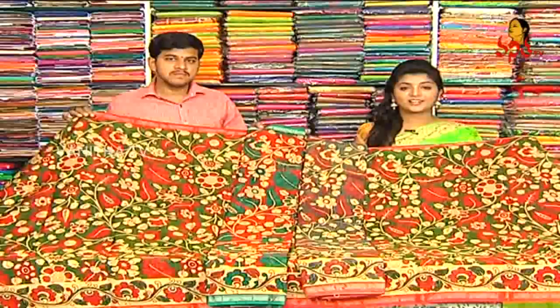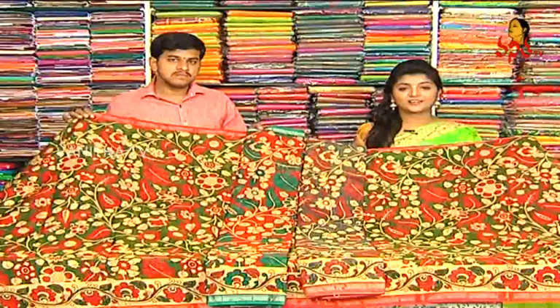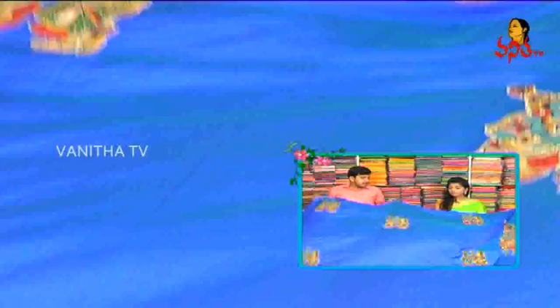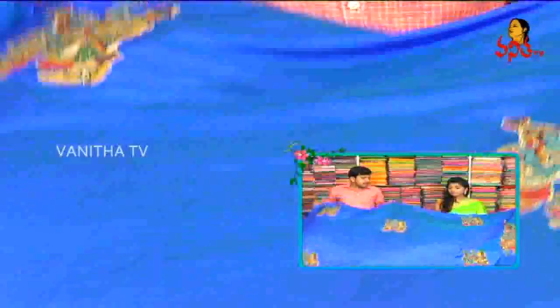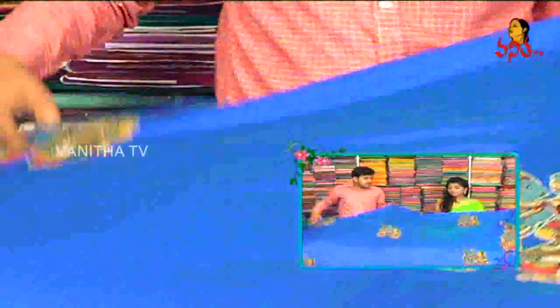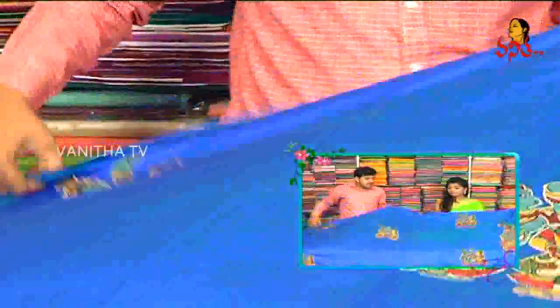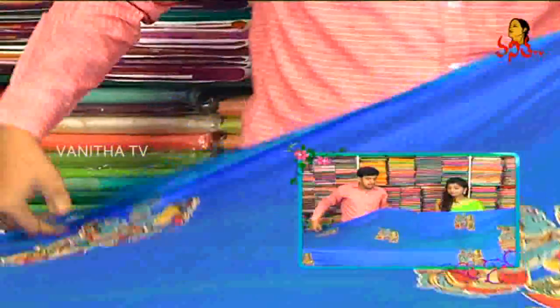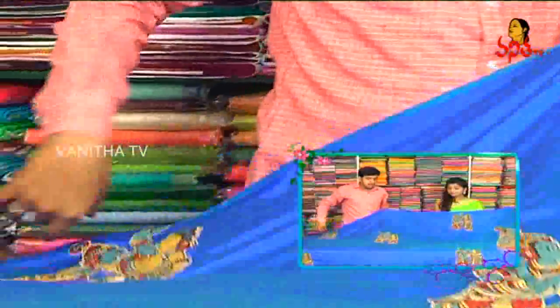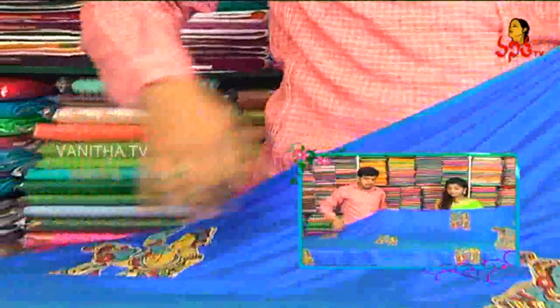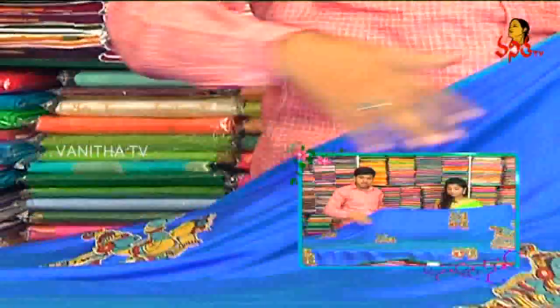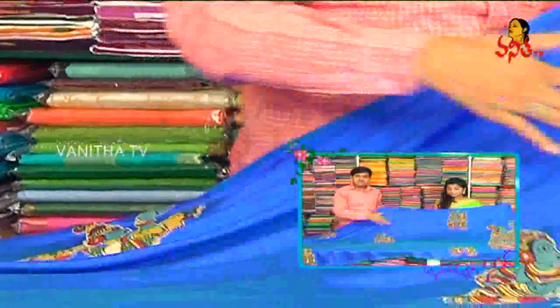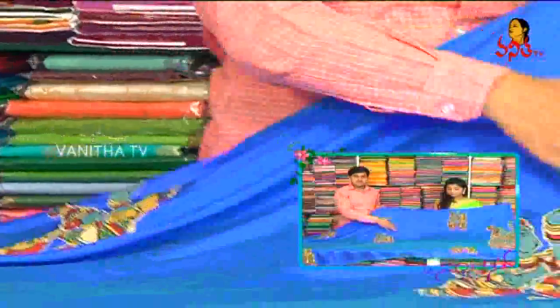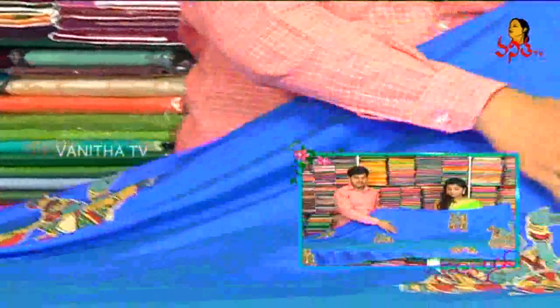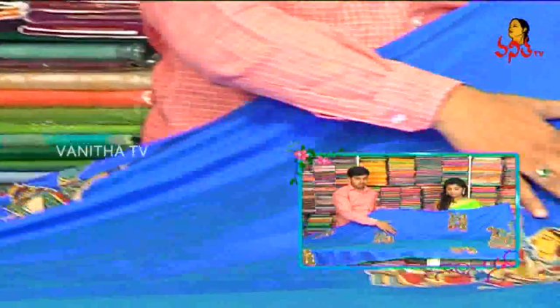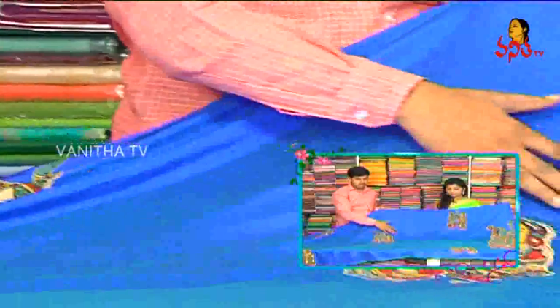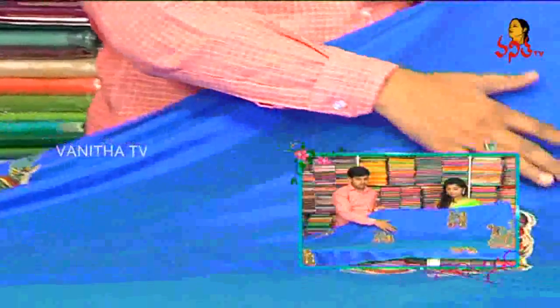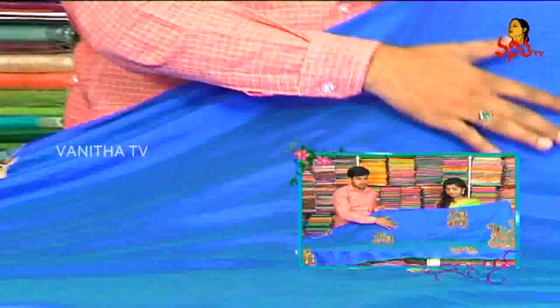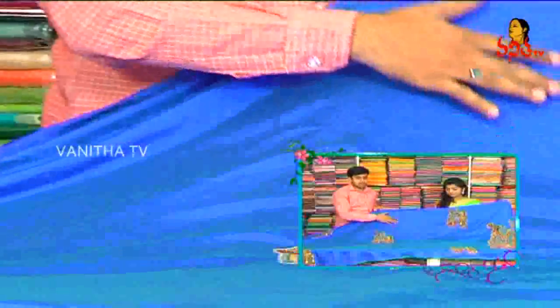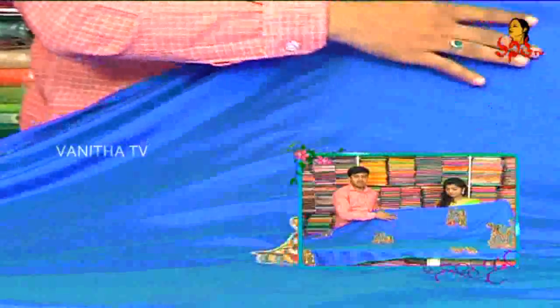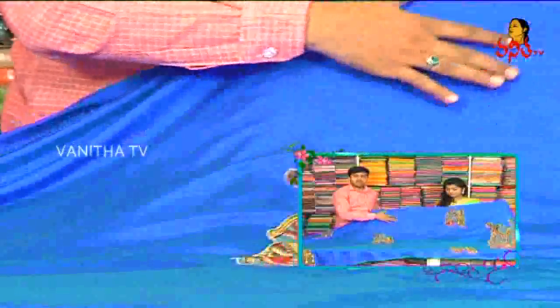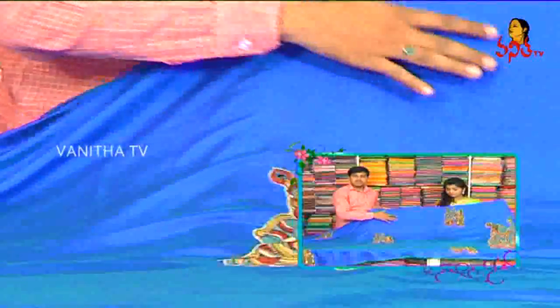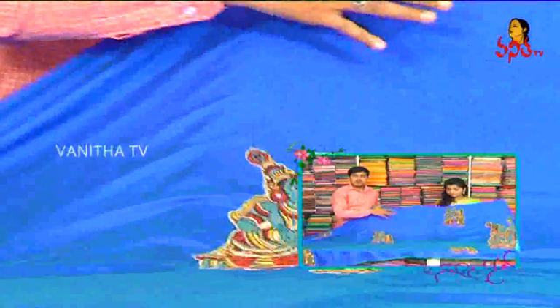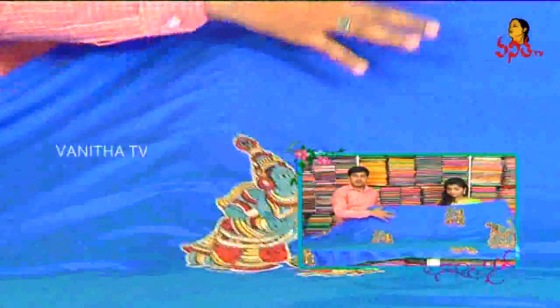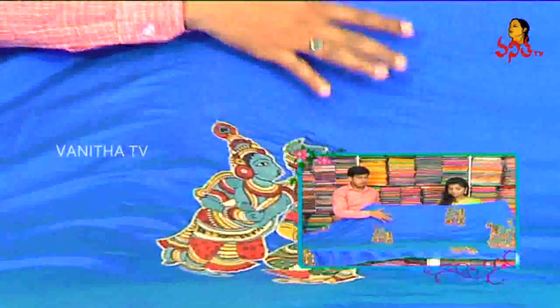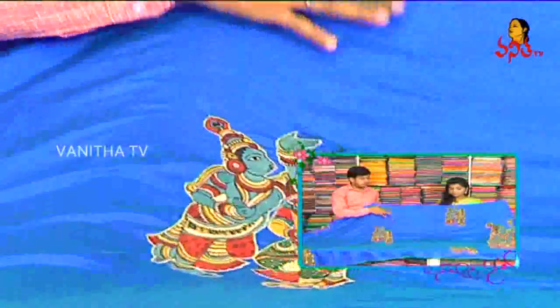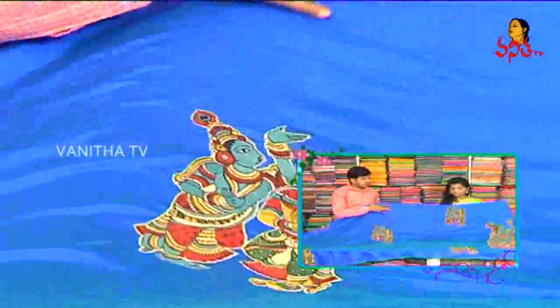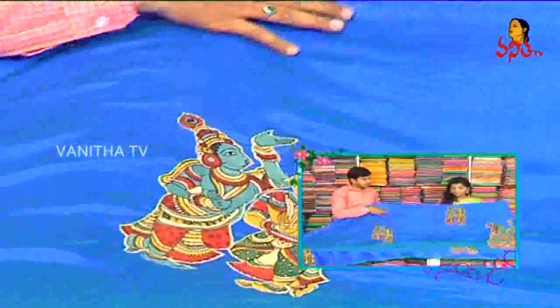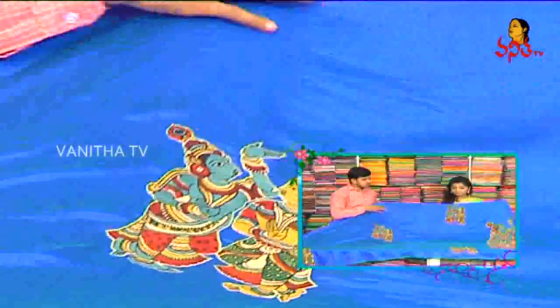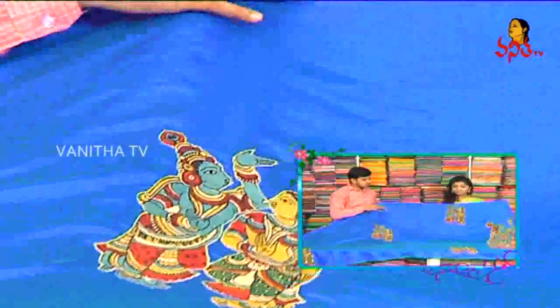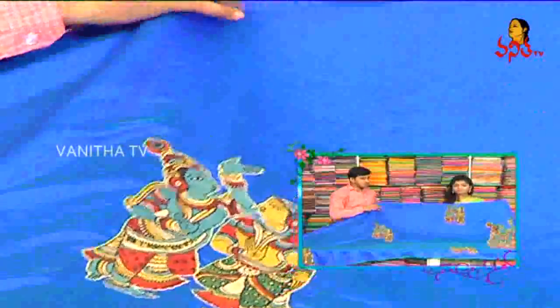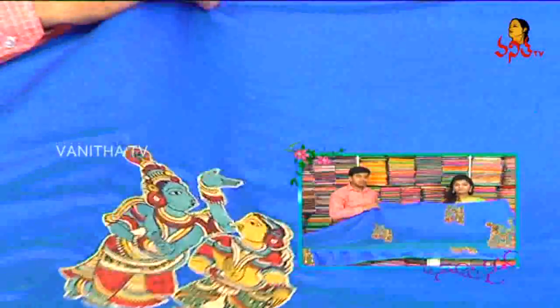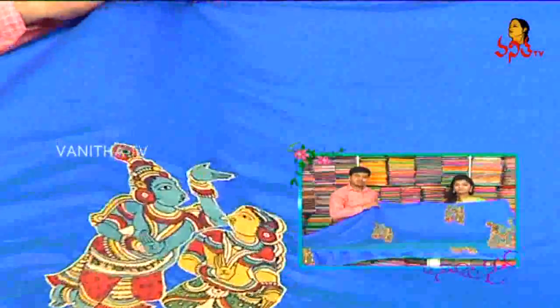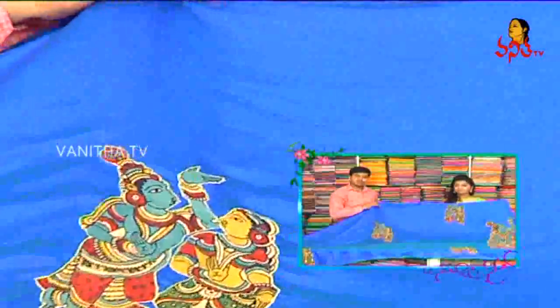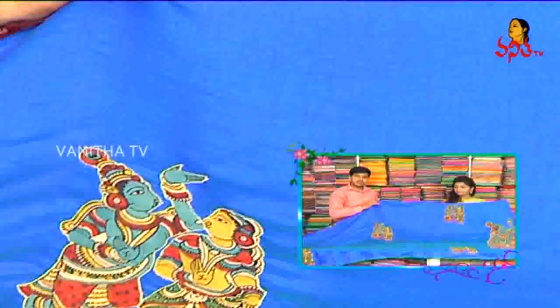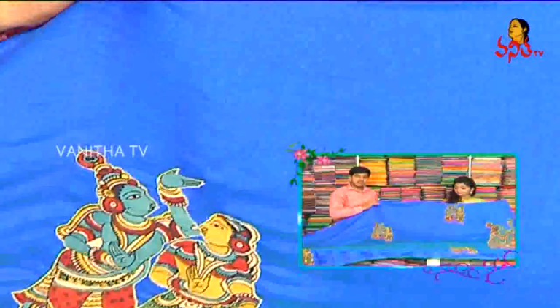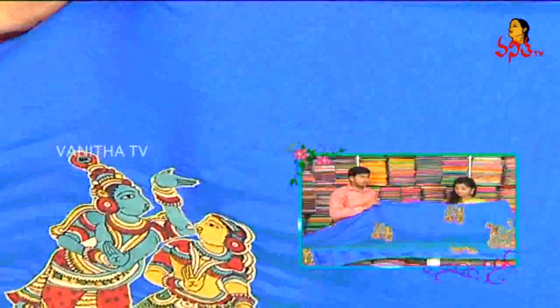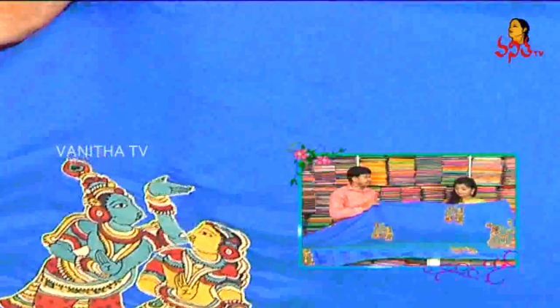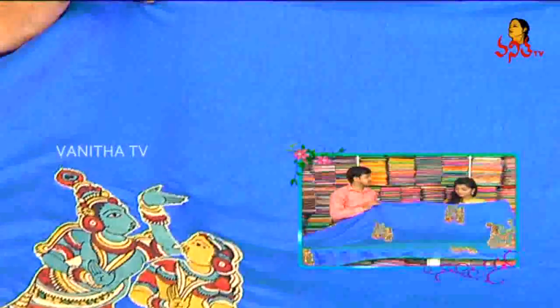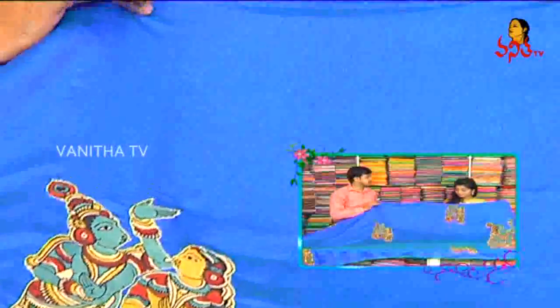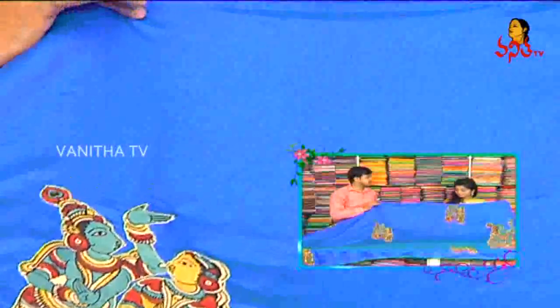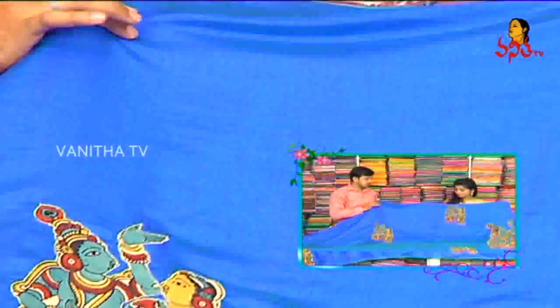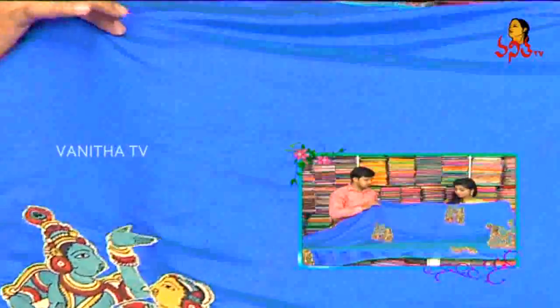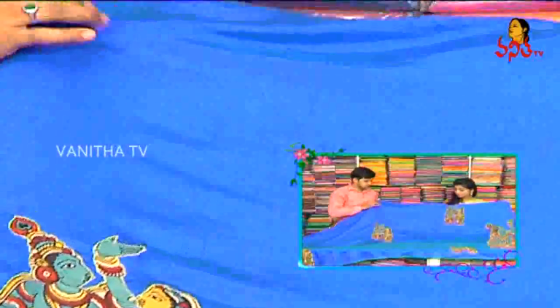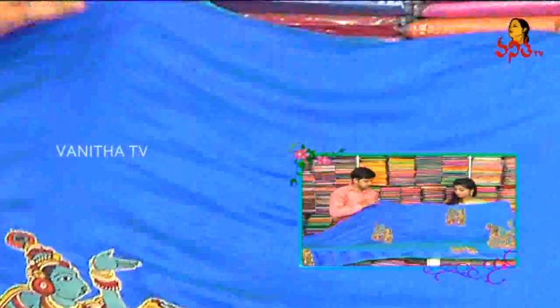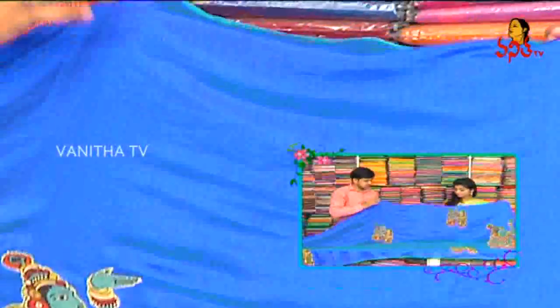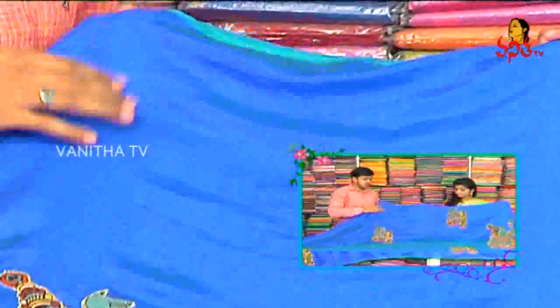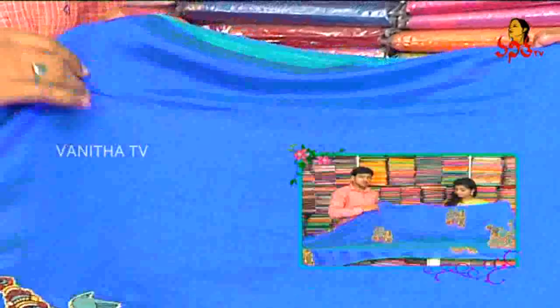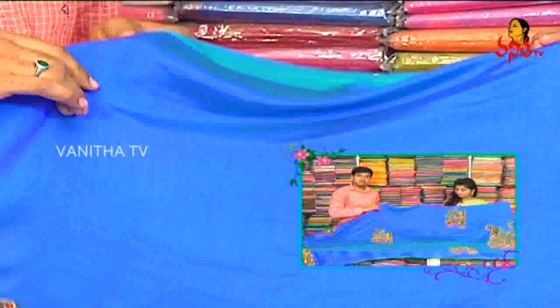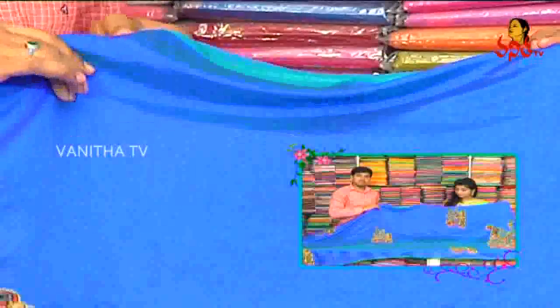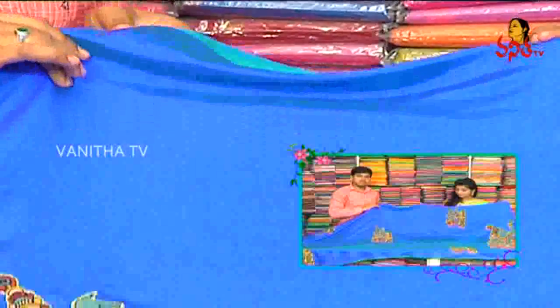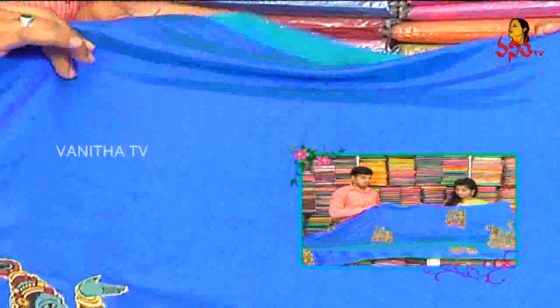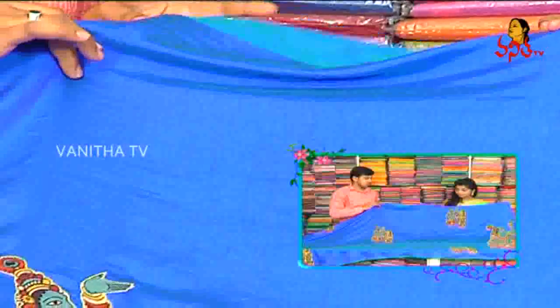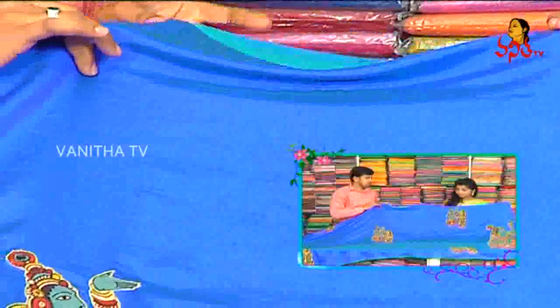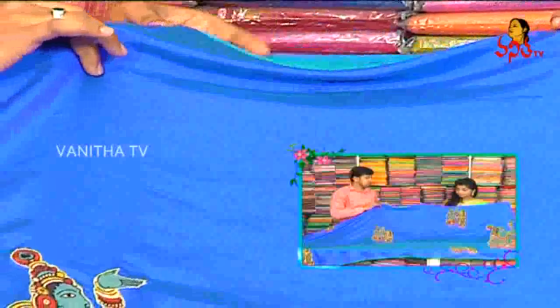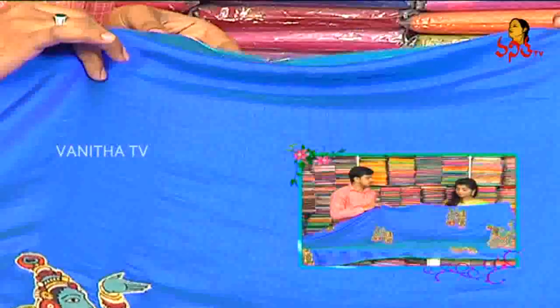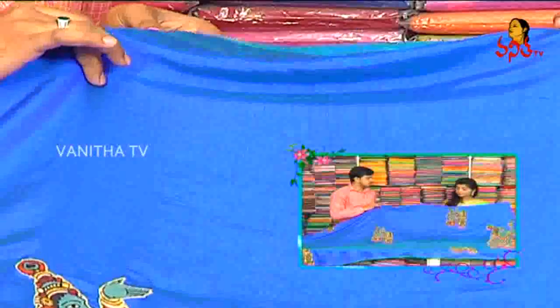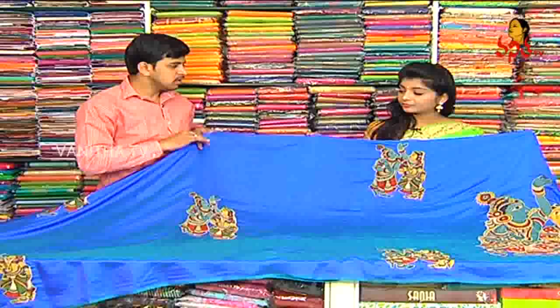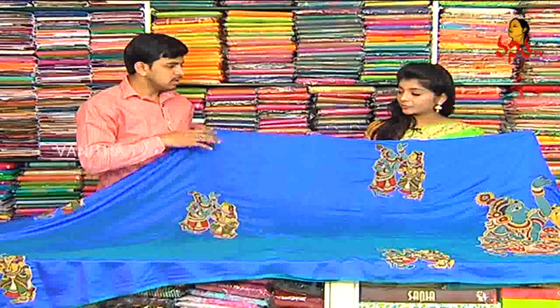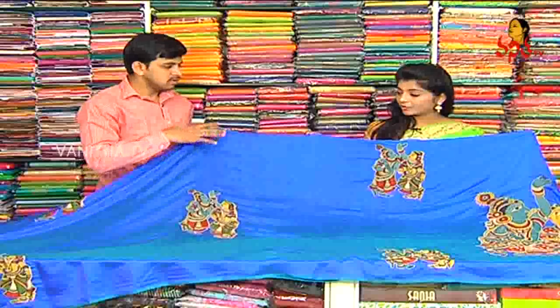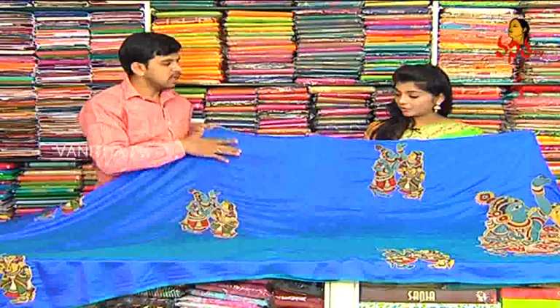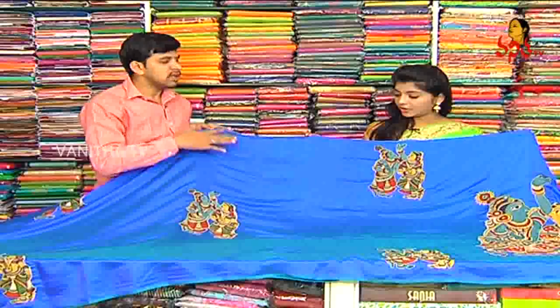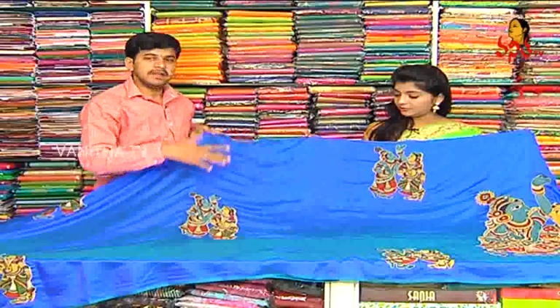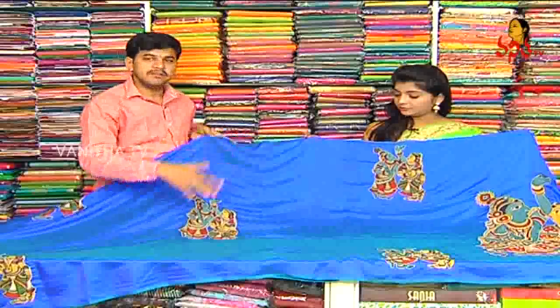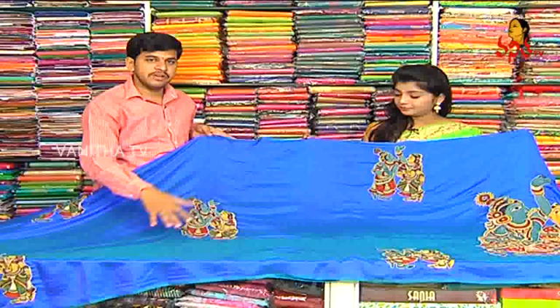We have pure silk. We have a lot of smoothness and light weight.